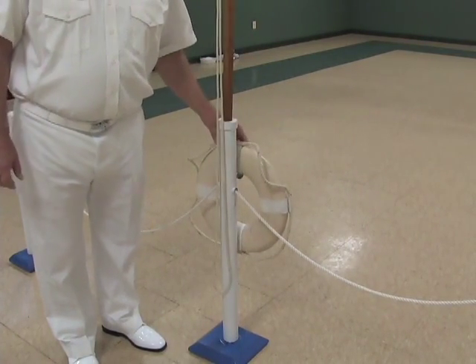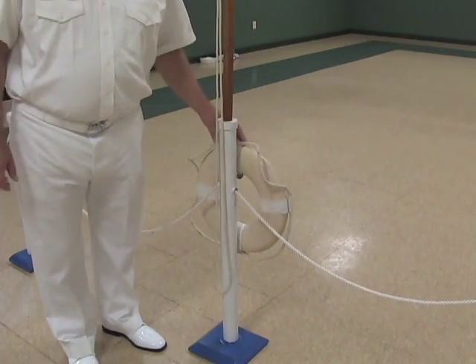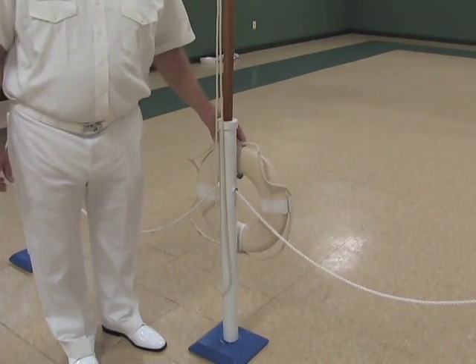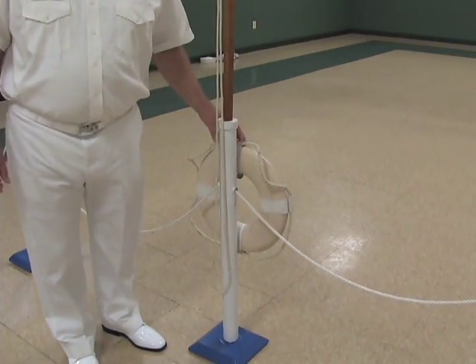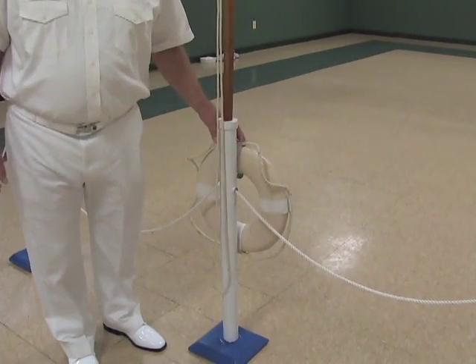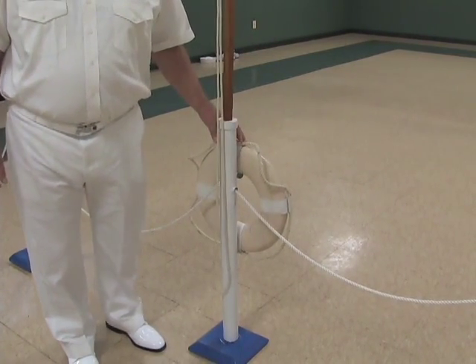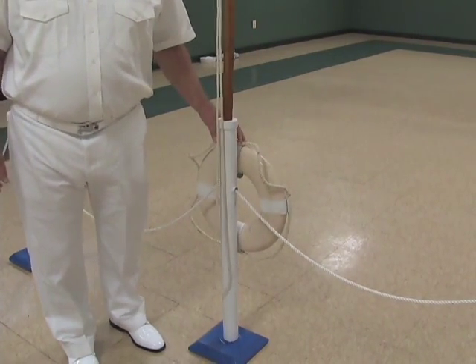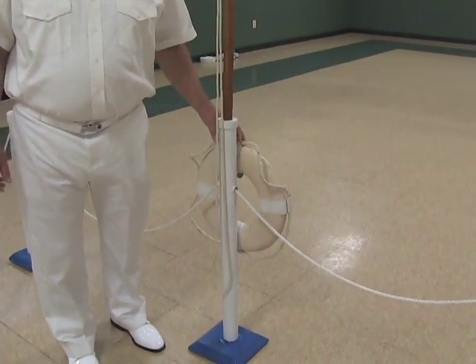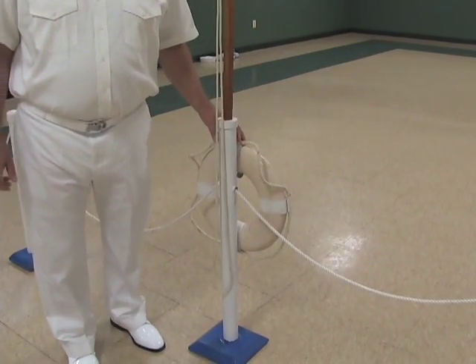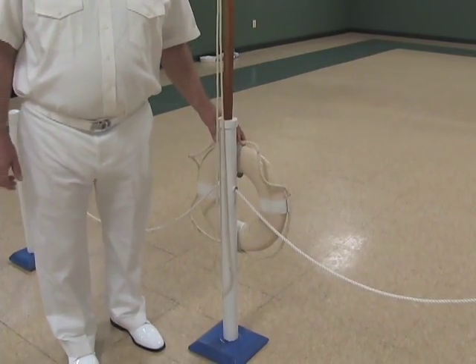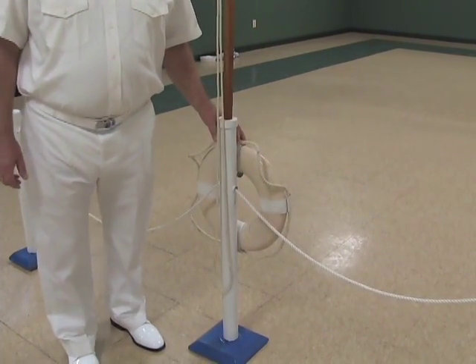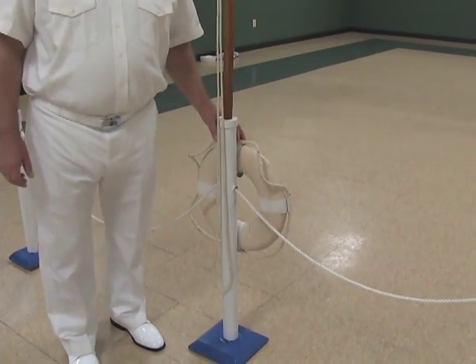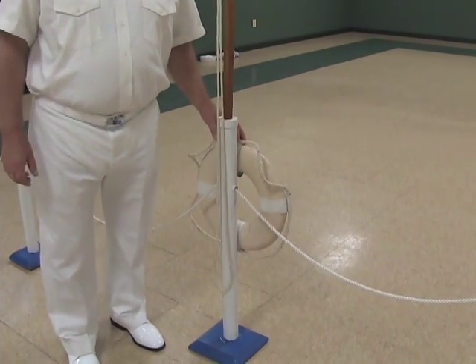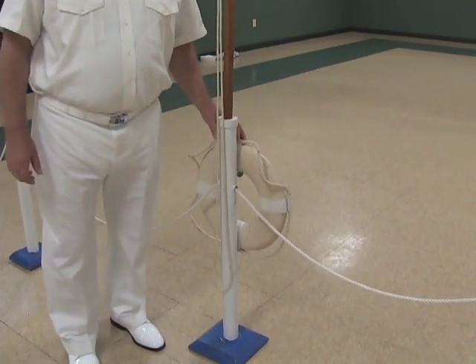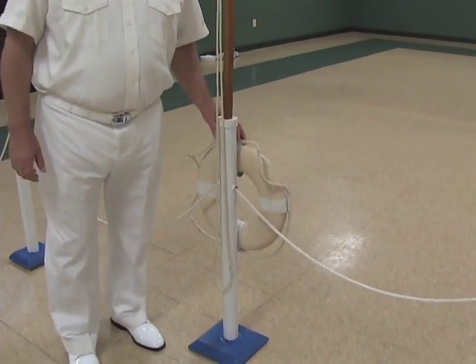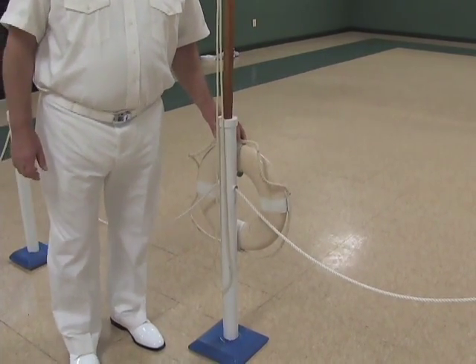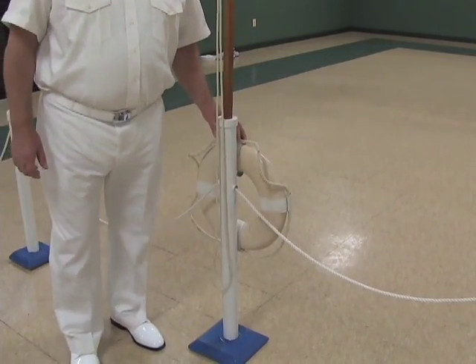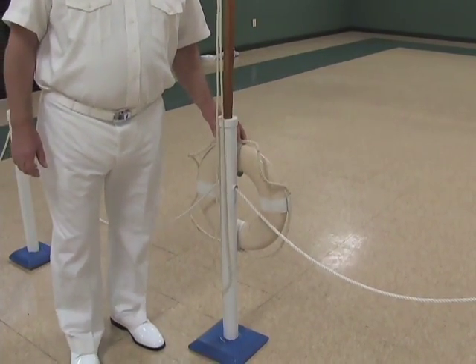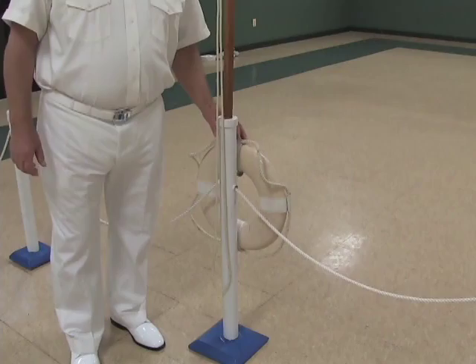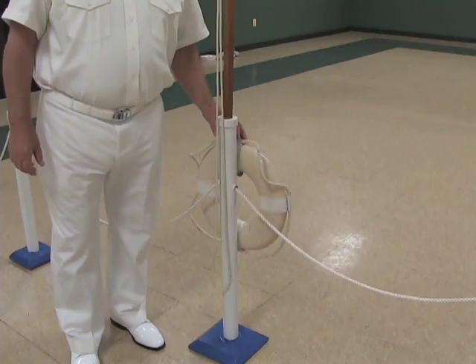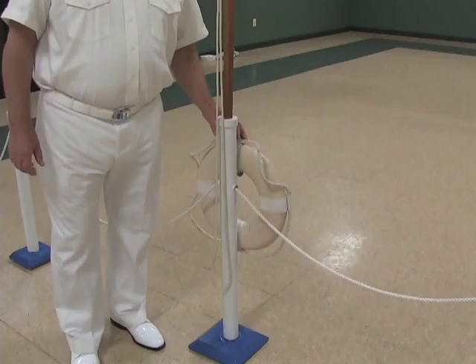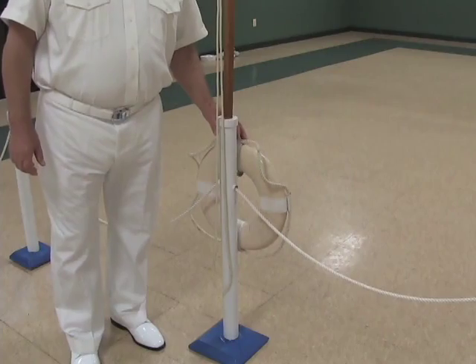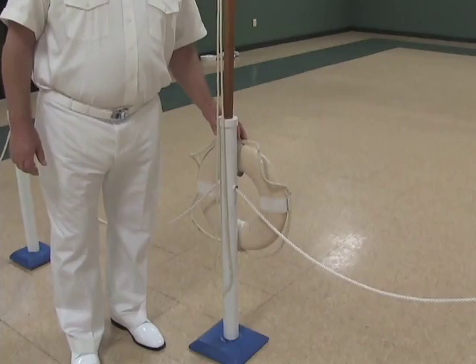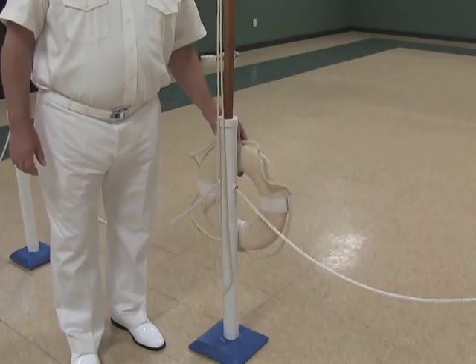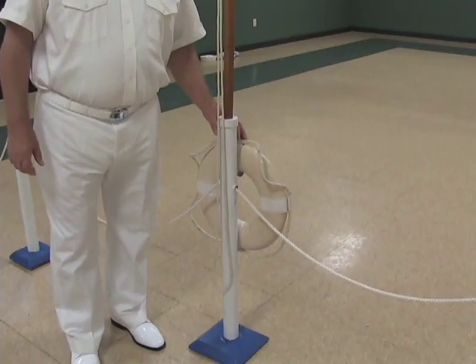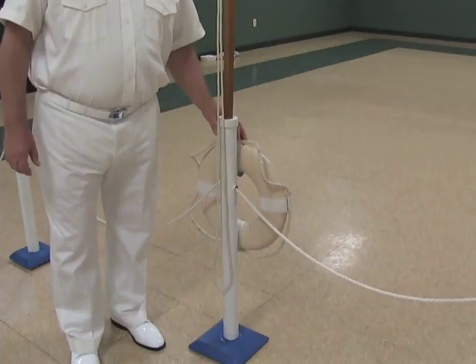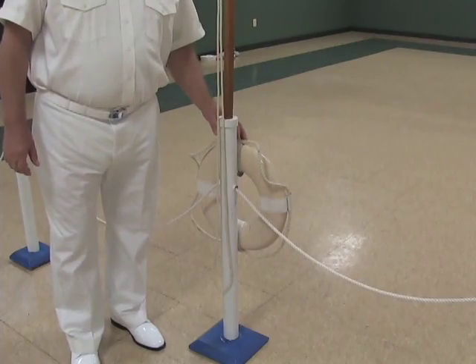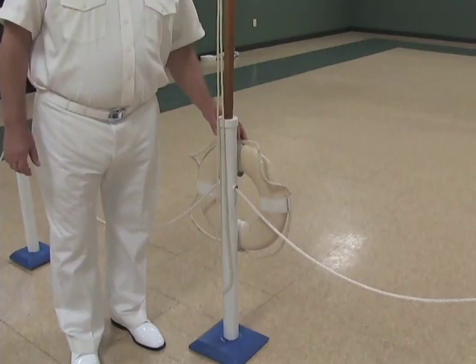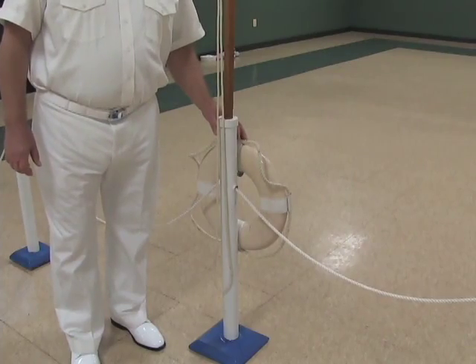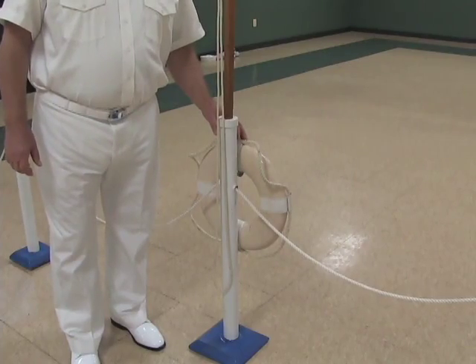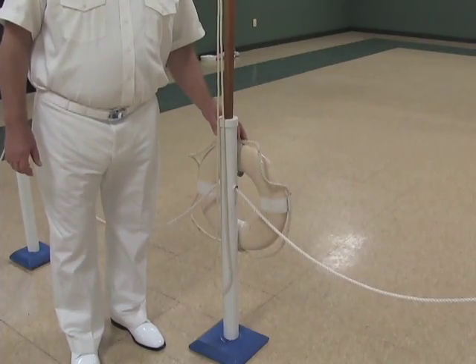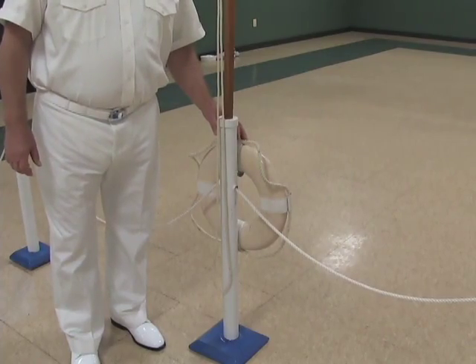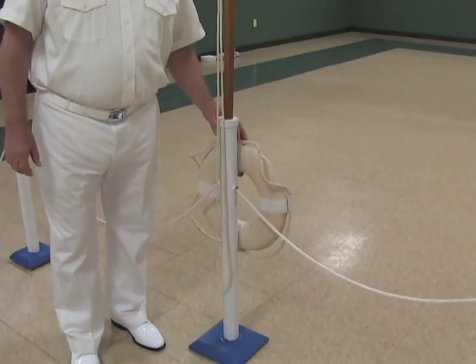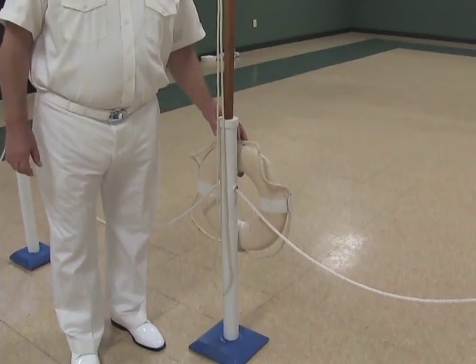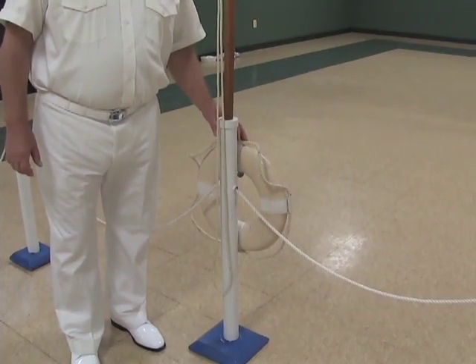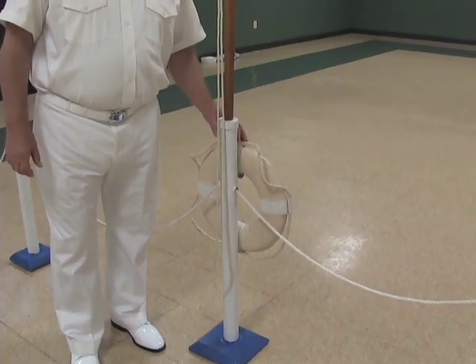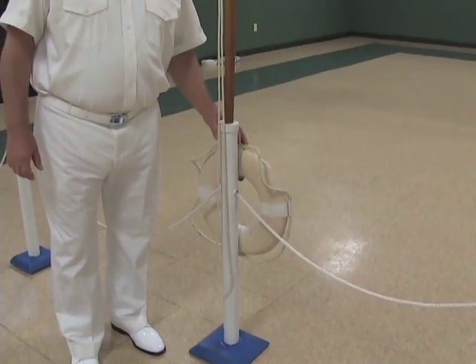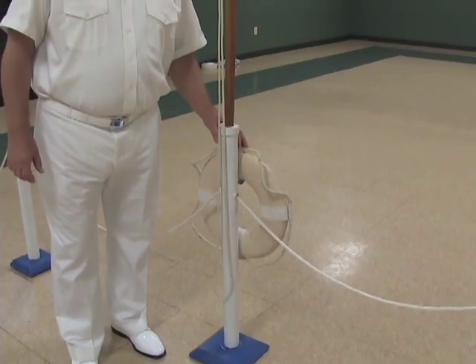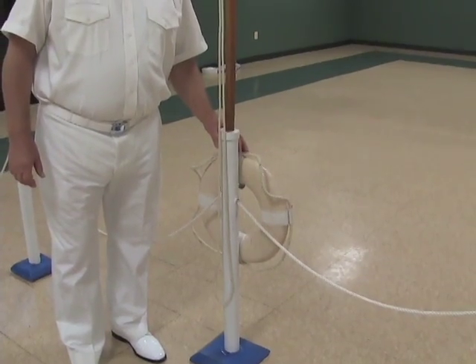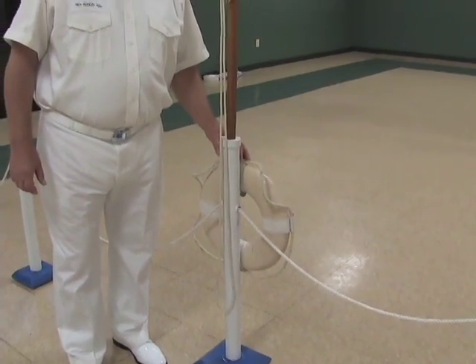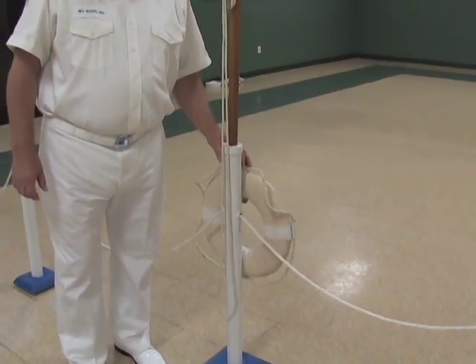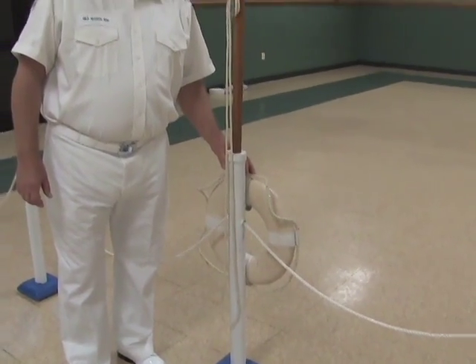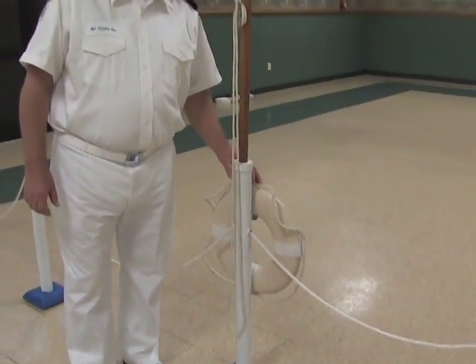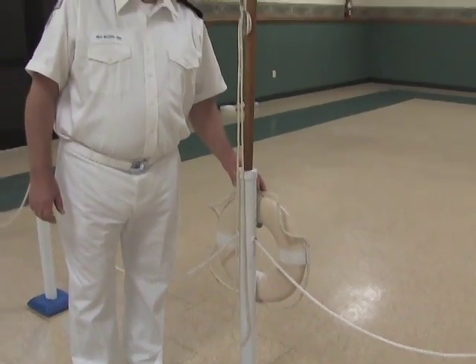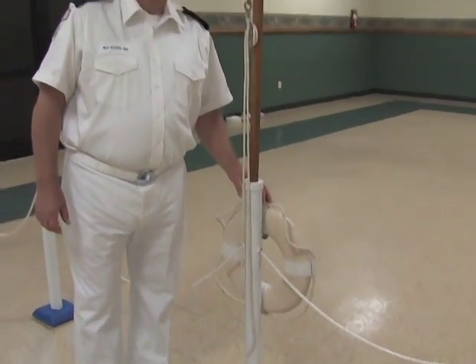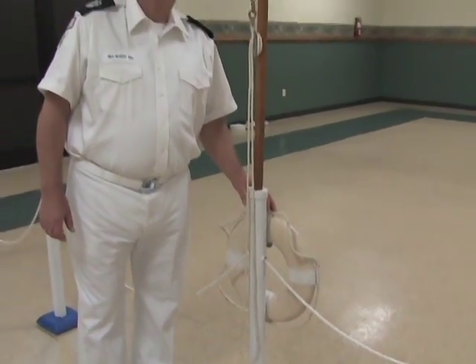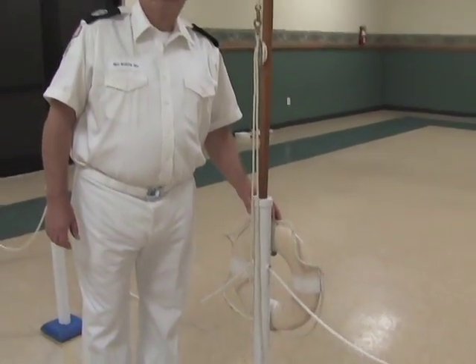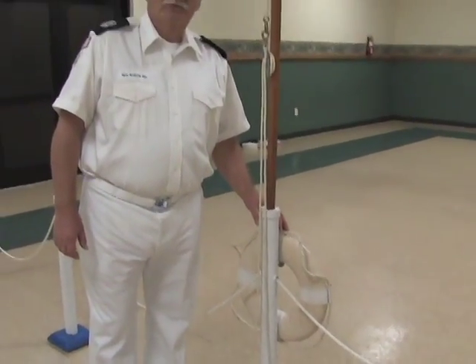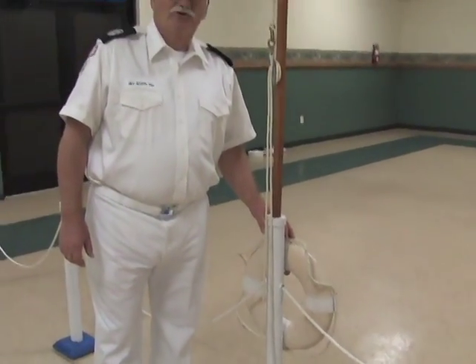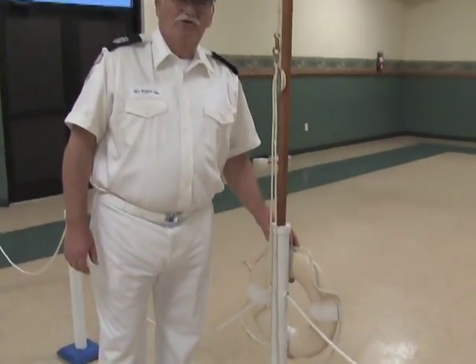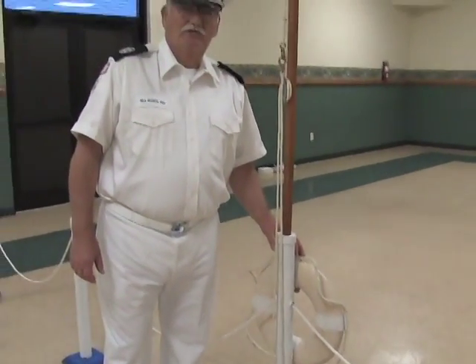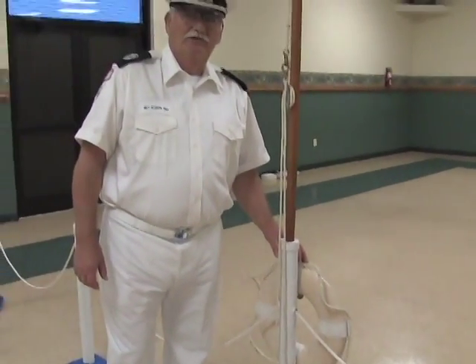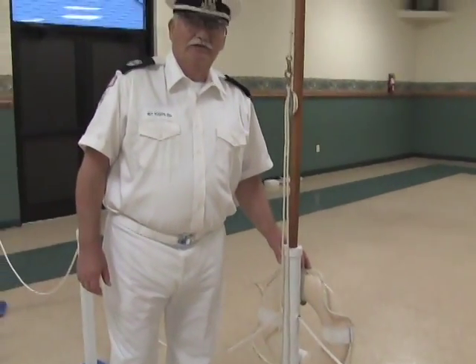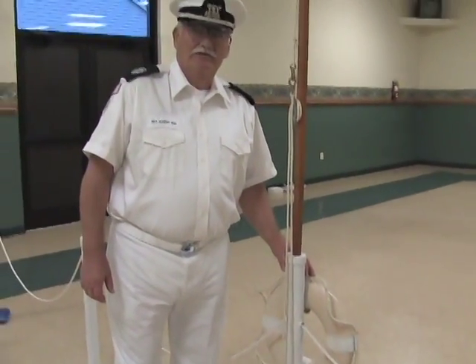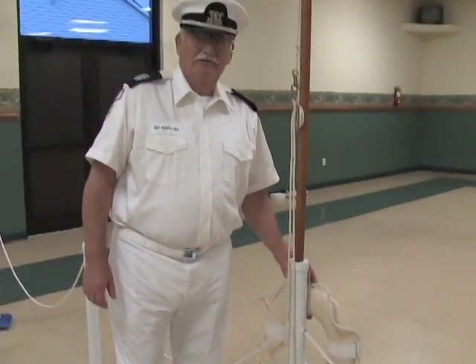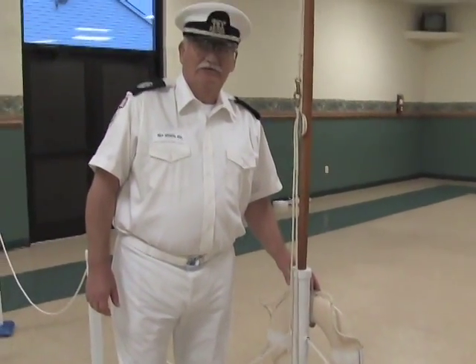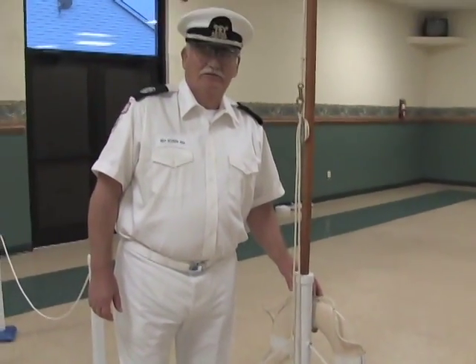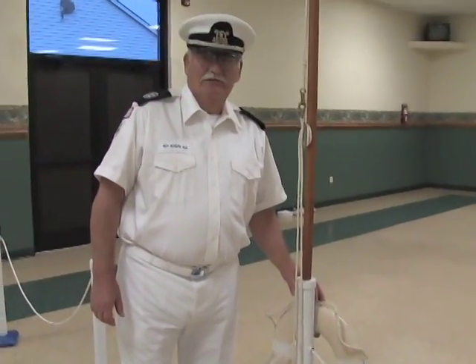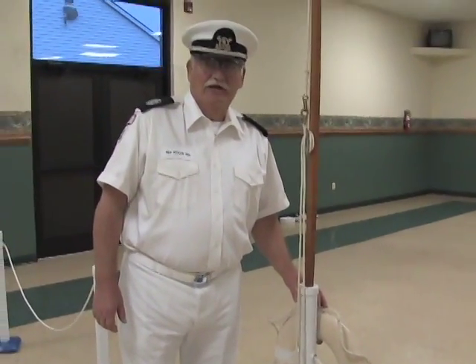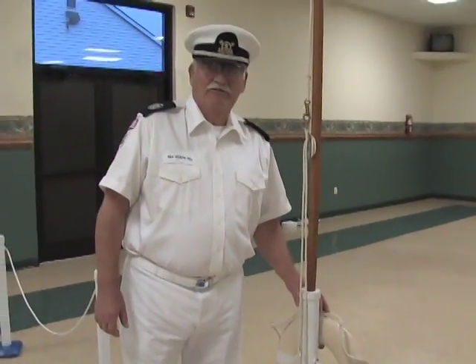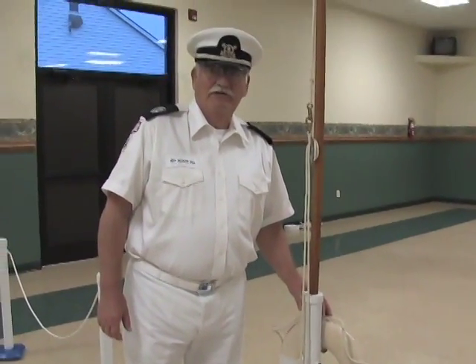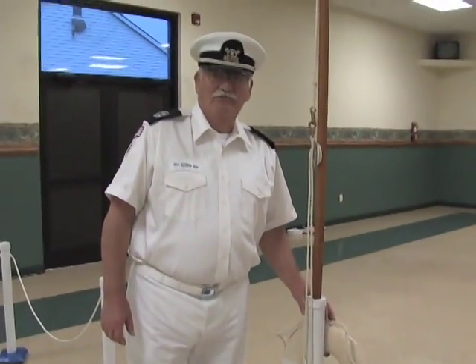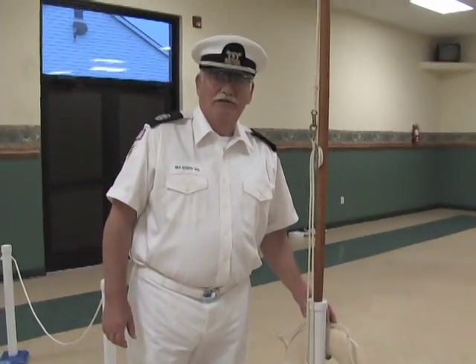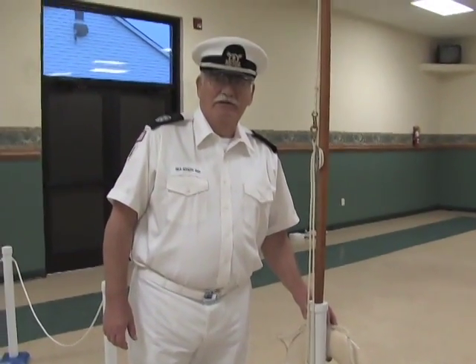The stanchion at the bow, also where the Union Jack is held, is also taller and heavily weighted.